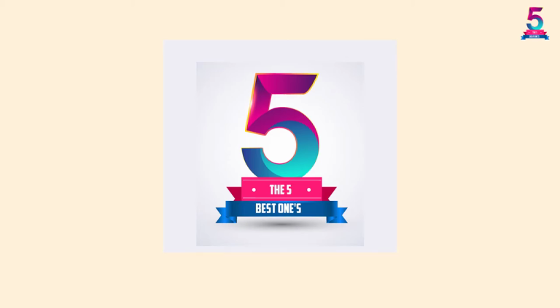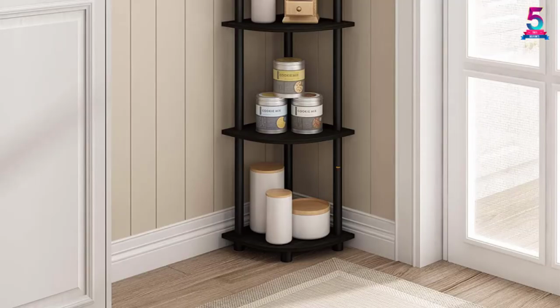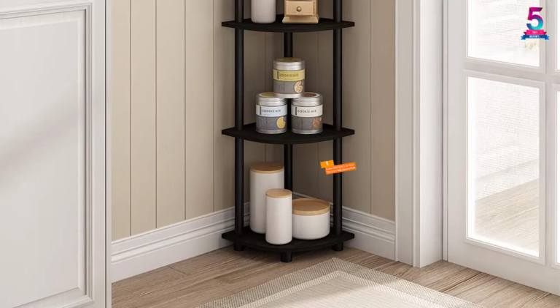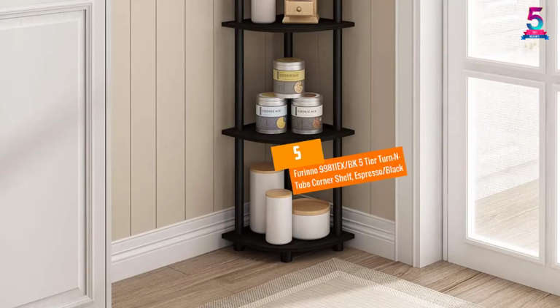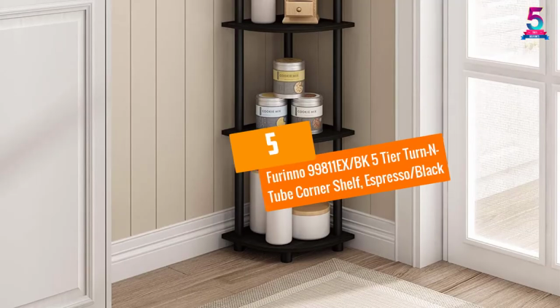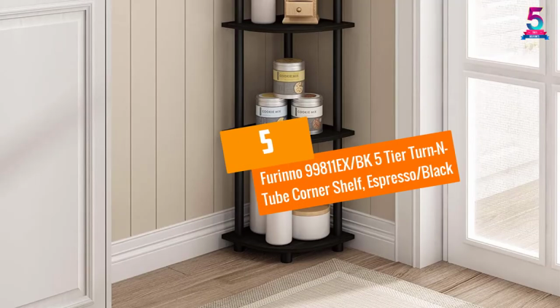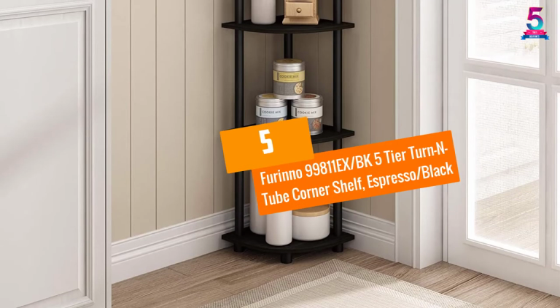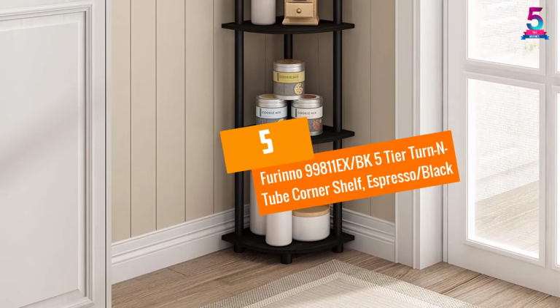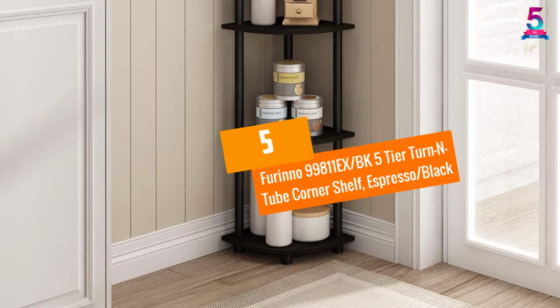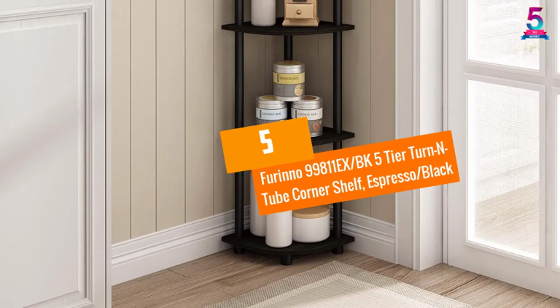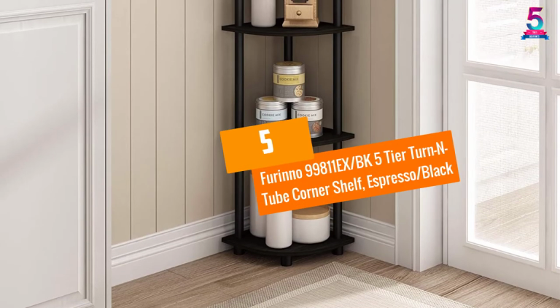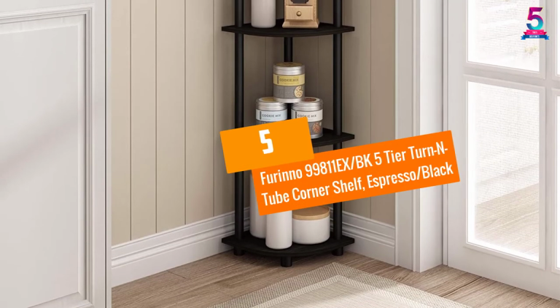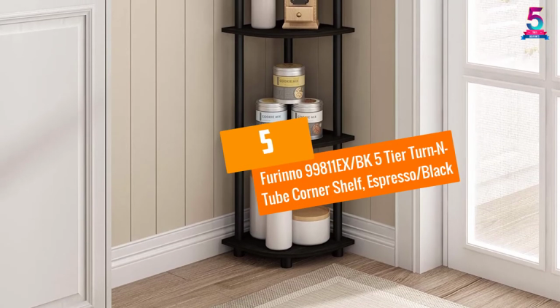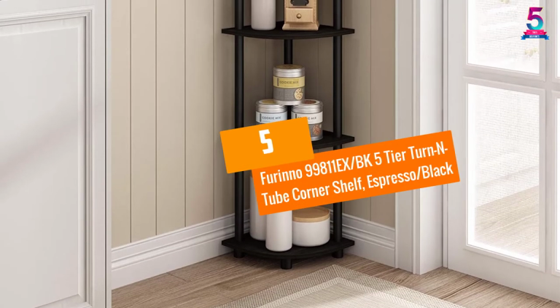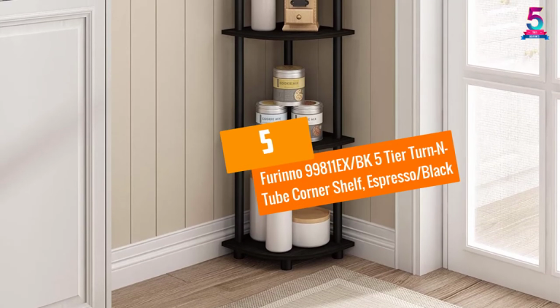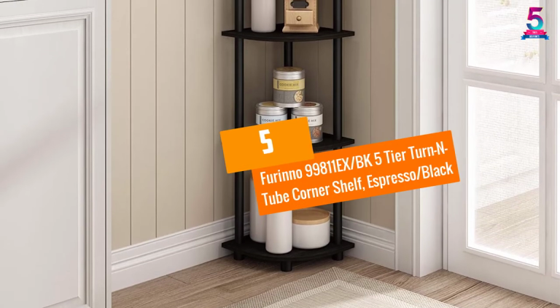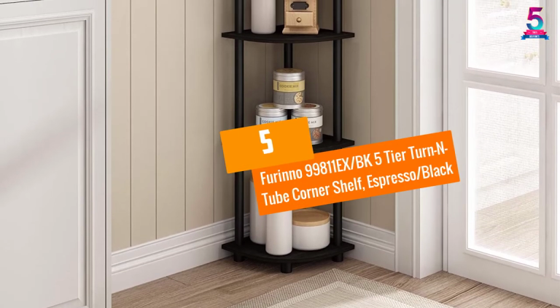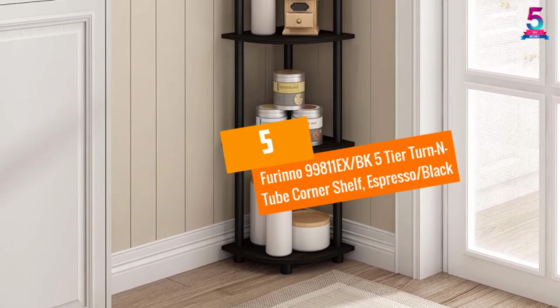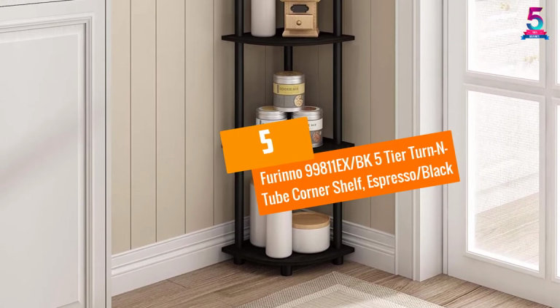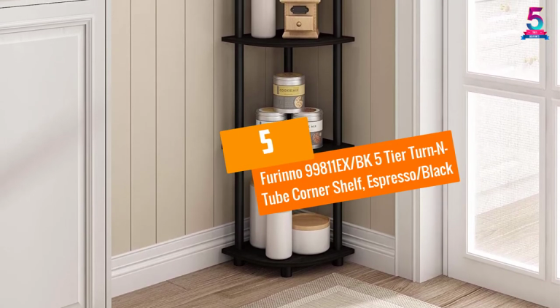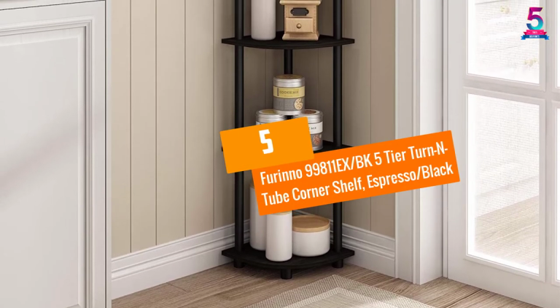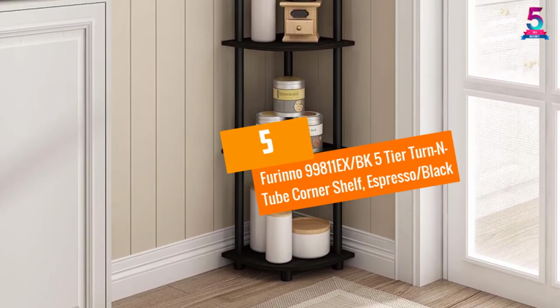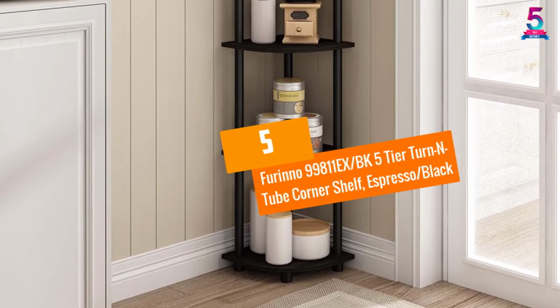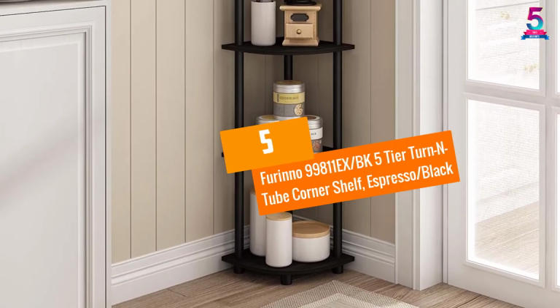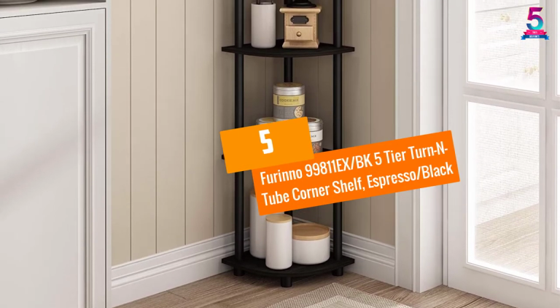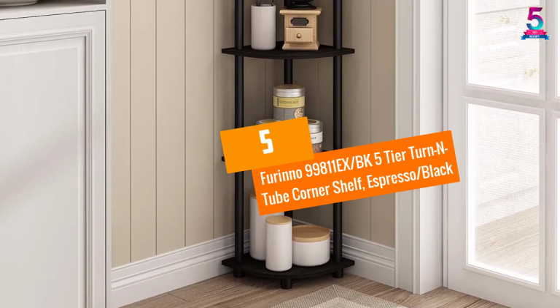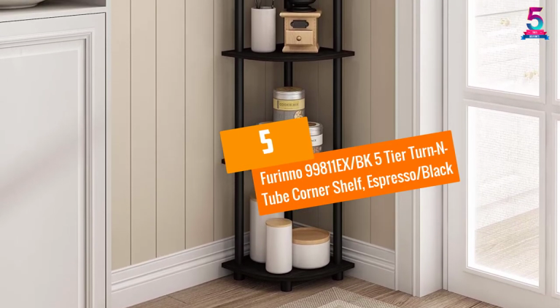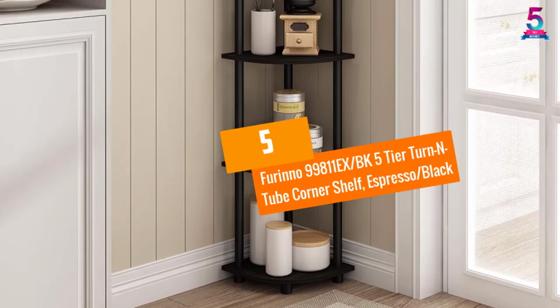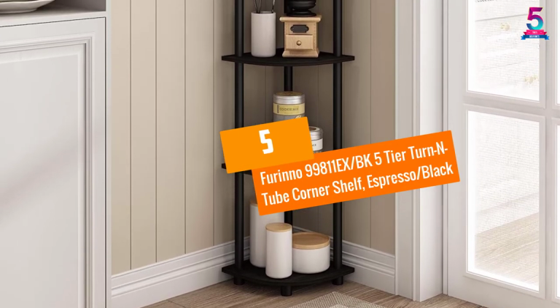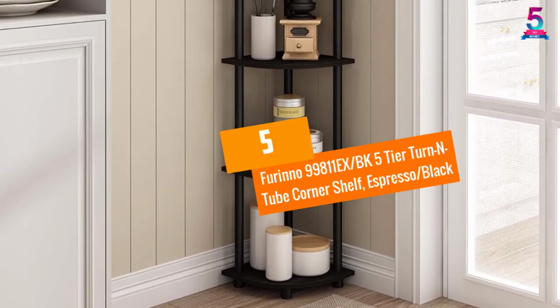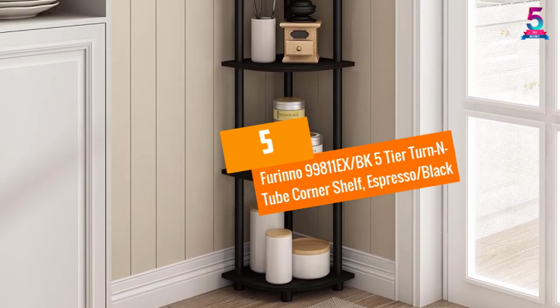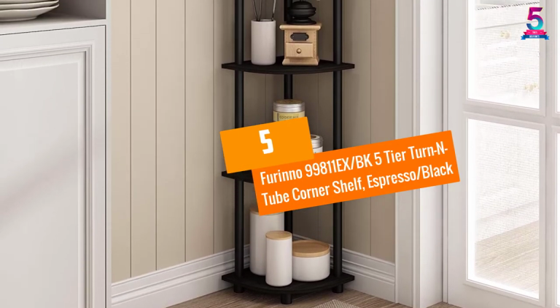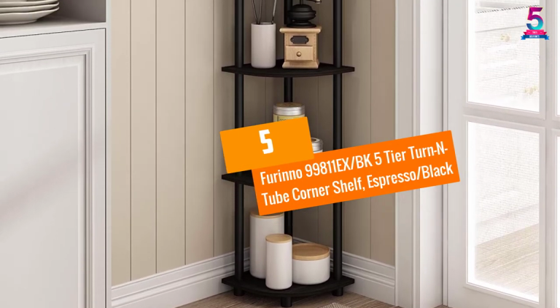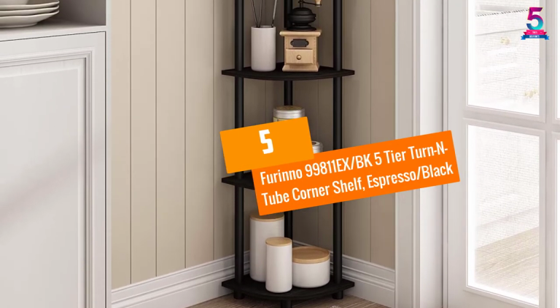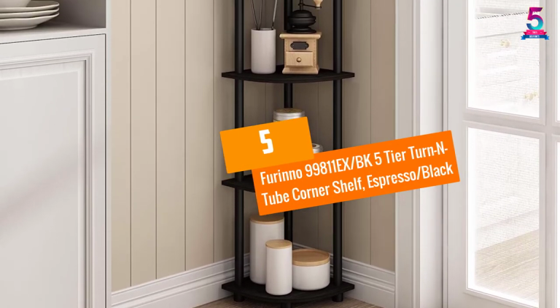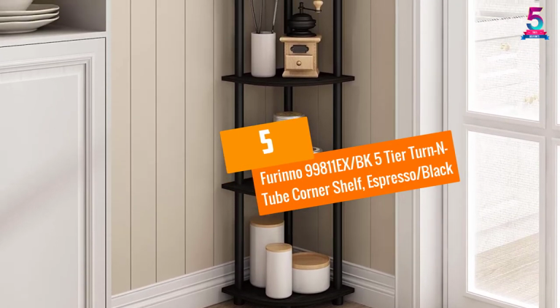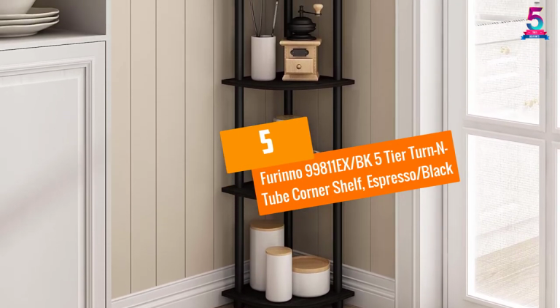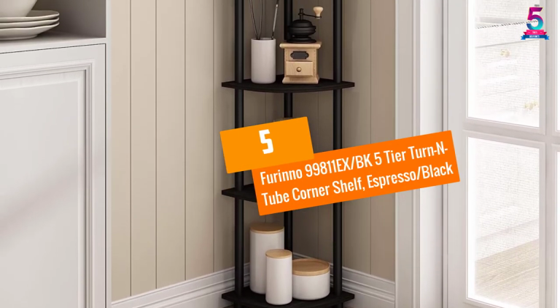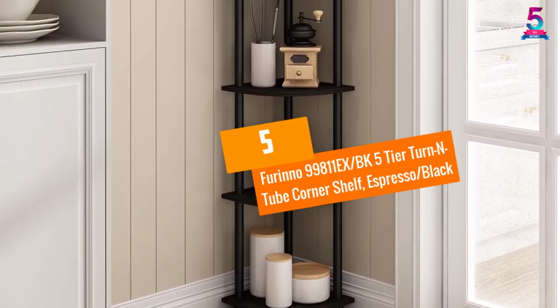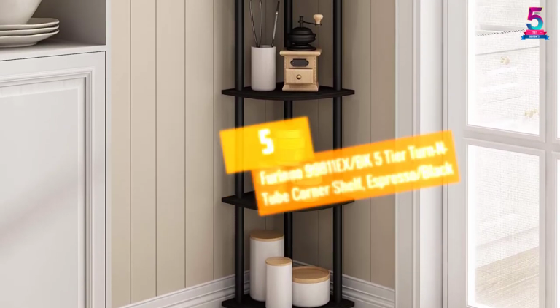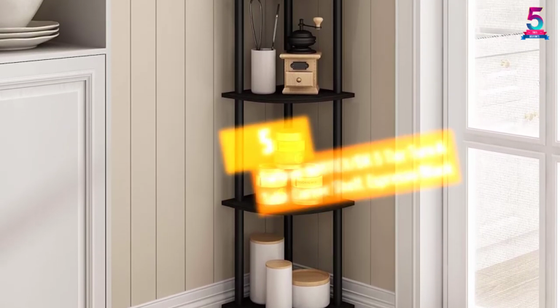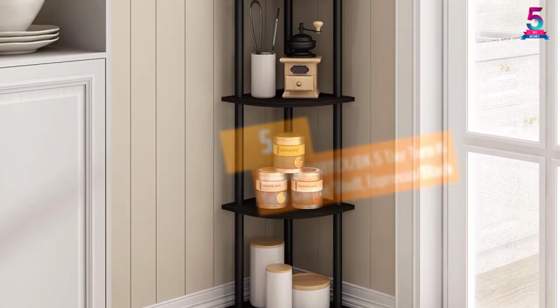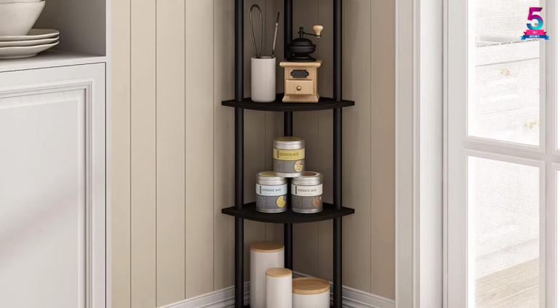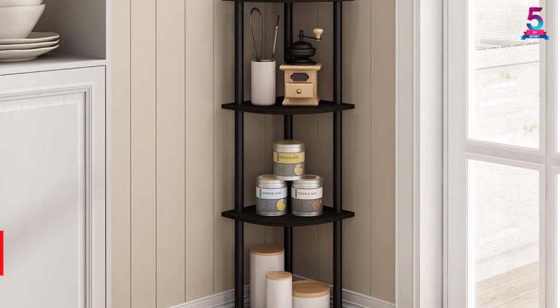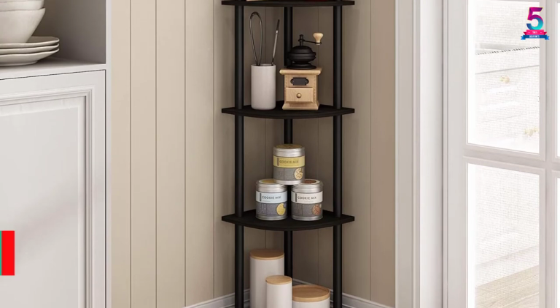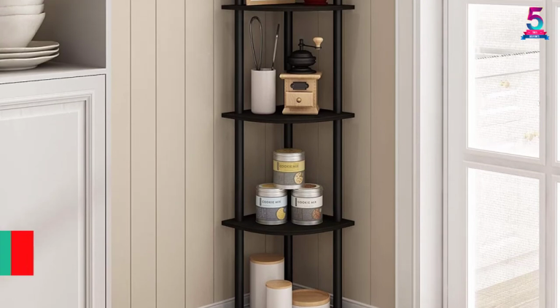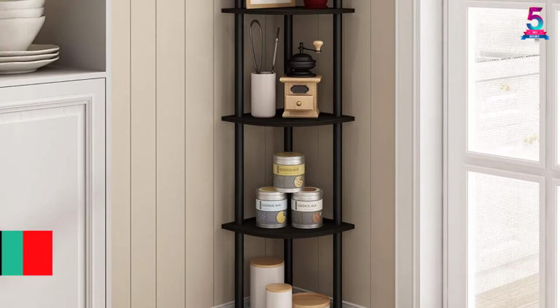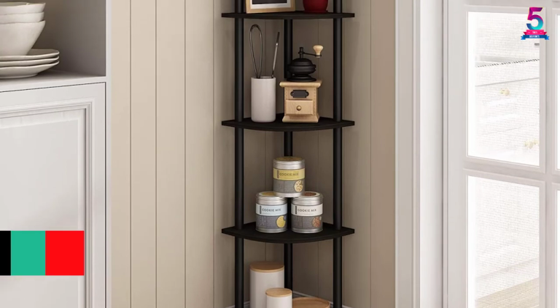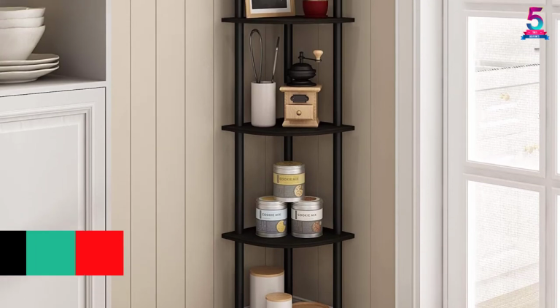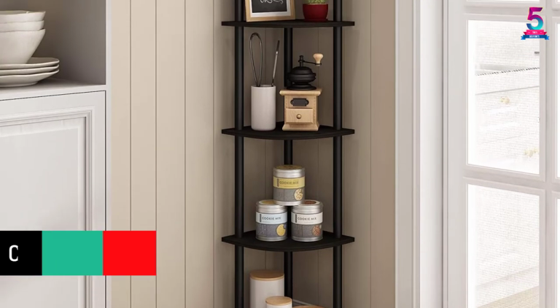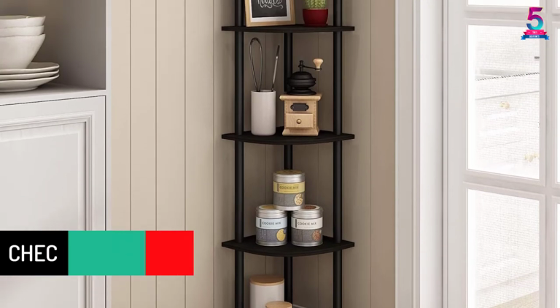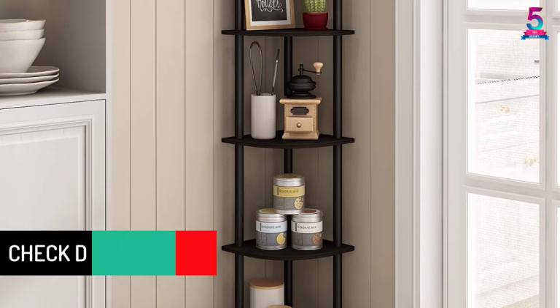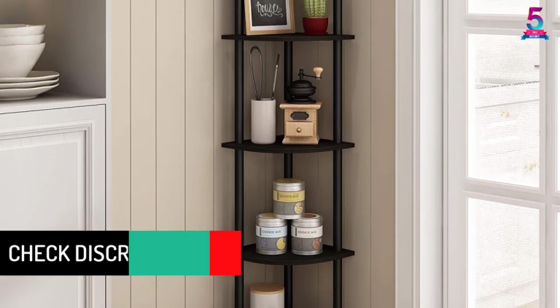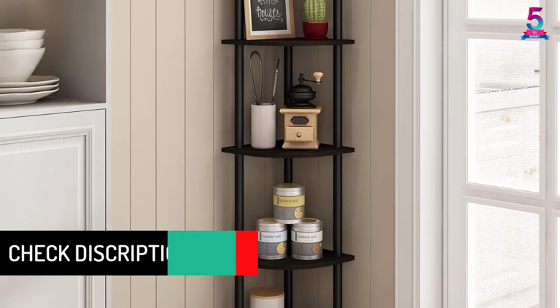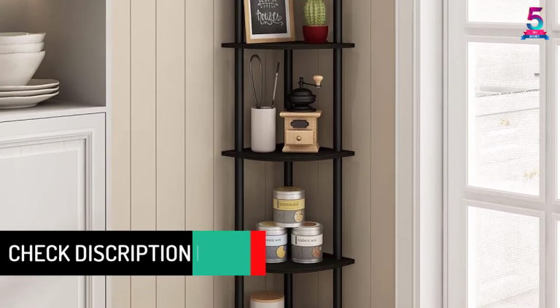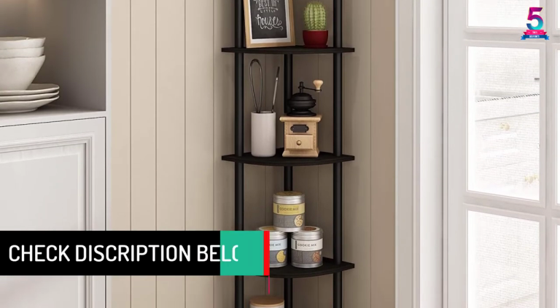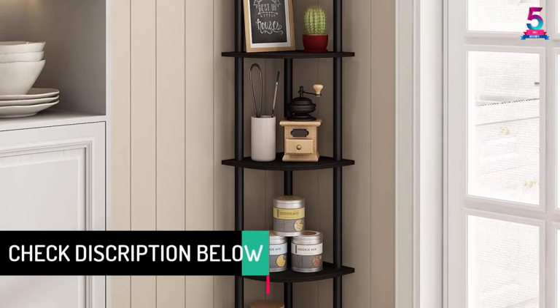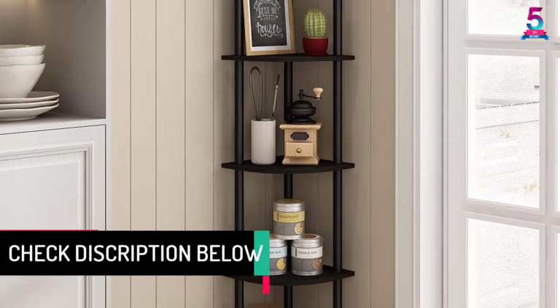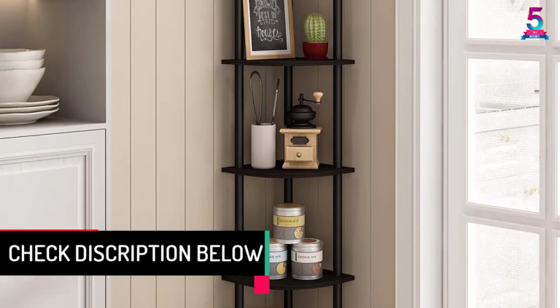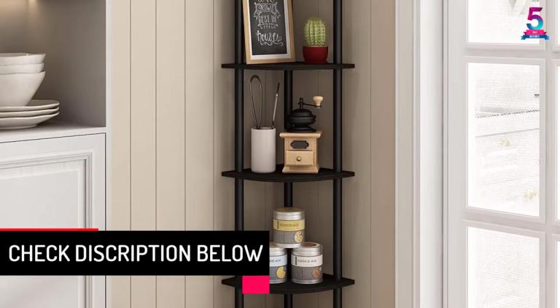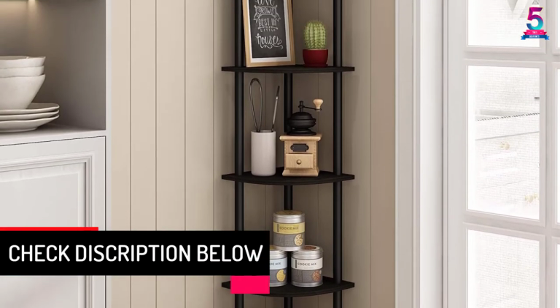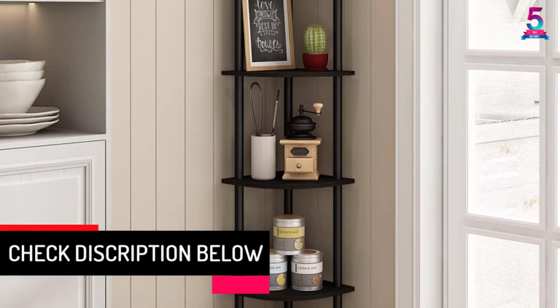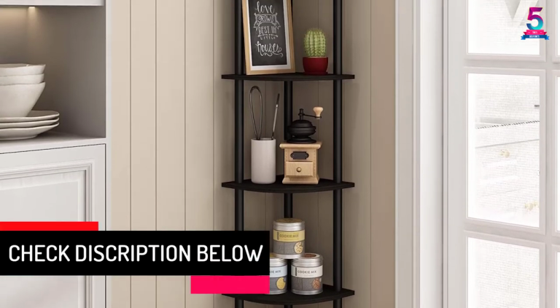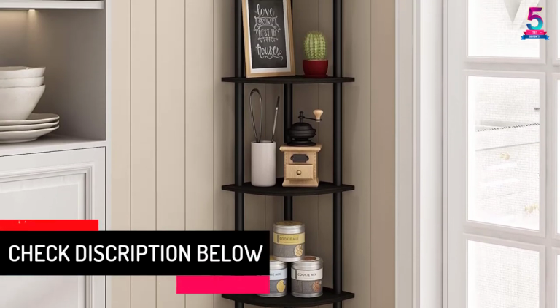At Number 5: Farino 99811EX BK 5-Tier Turn End Tube Corner Shelf, Espresso Black.